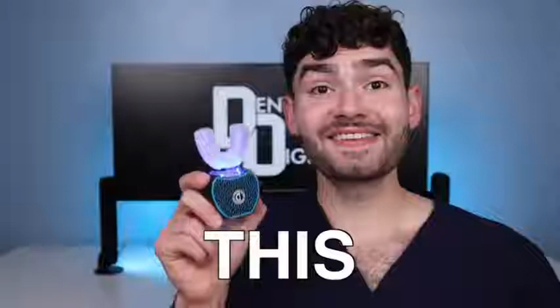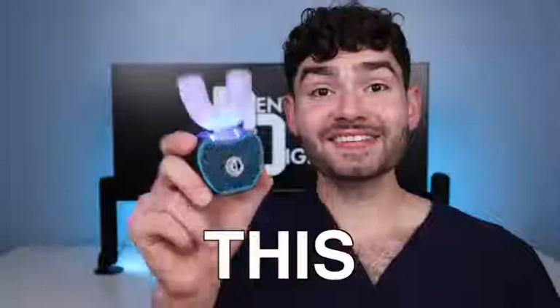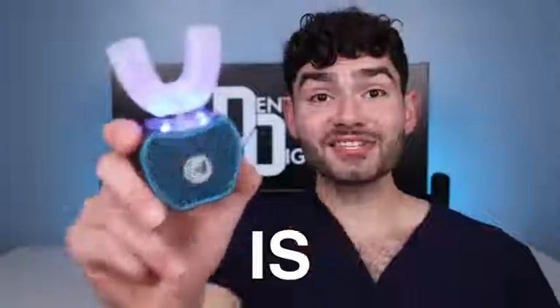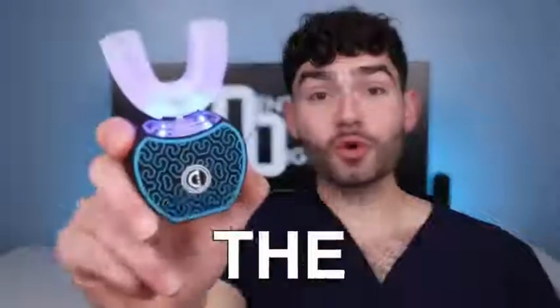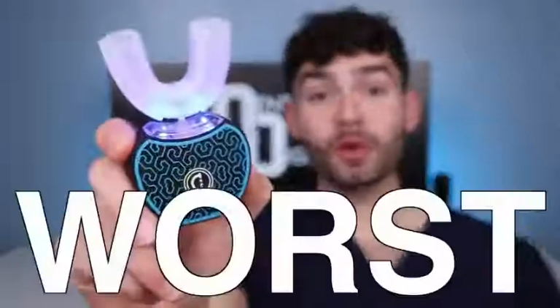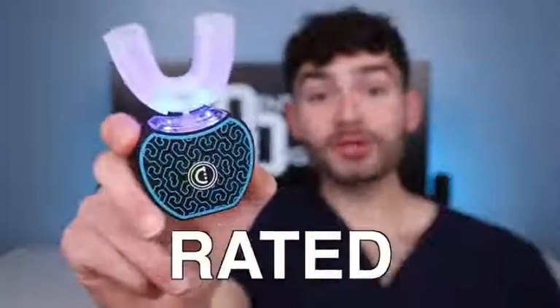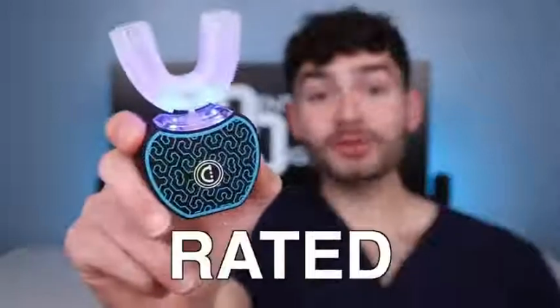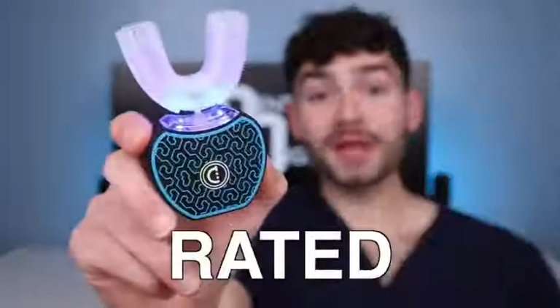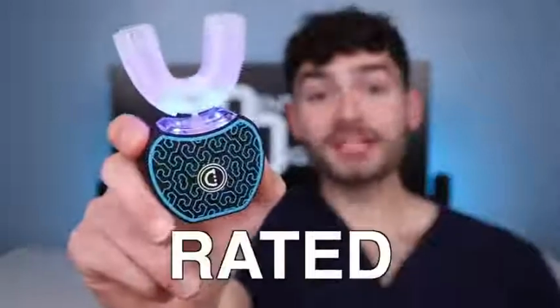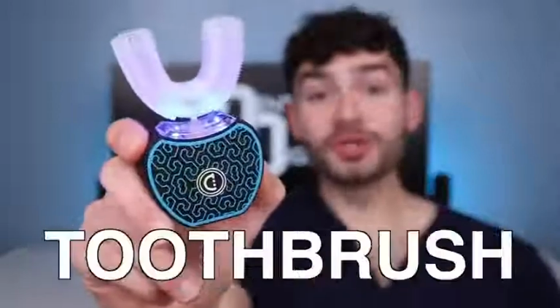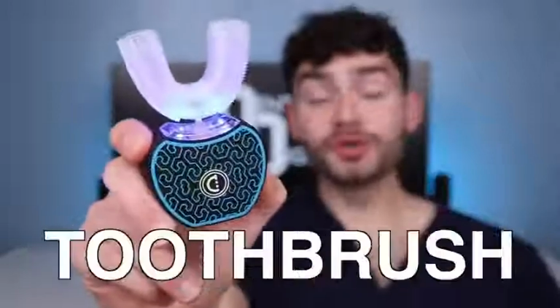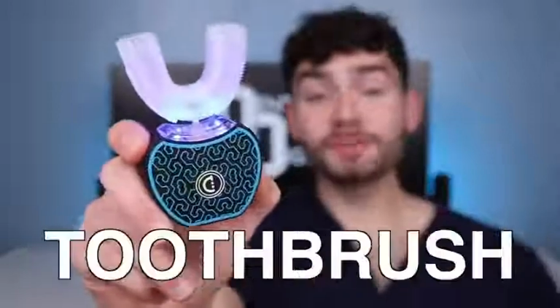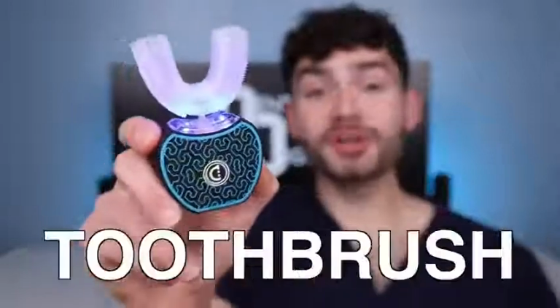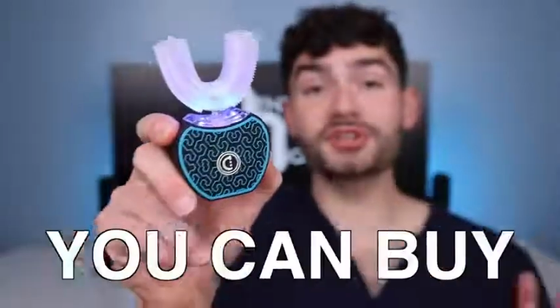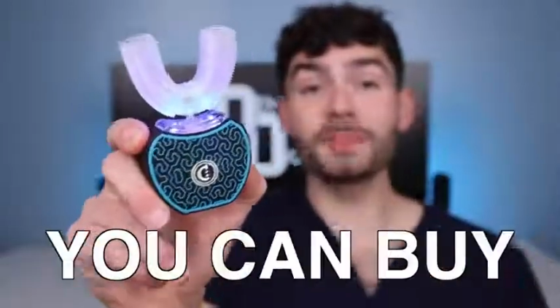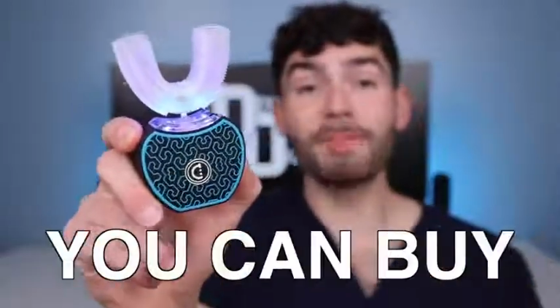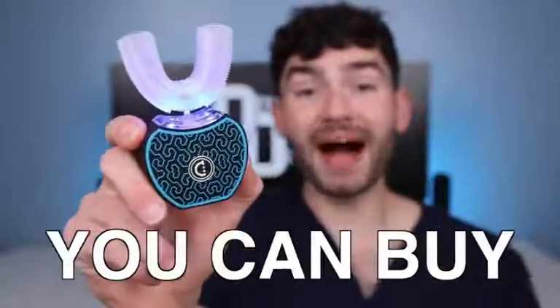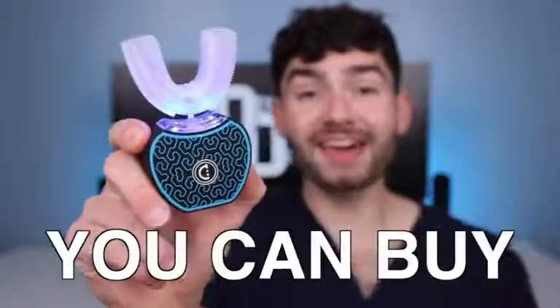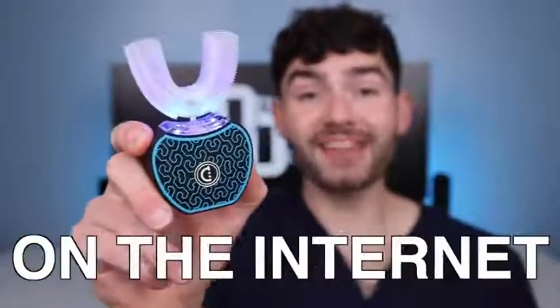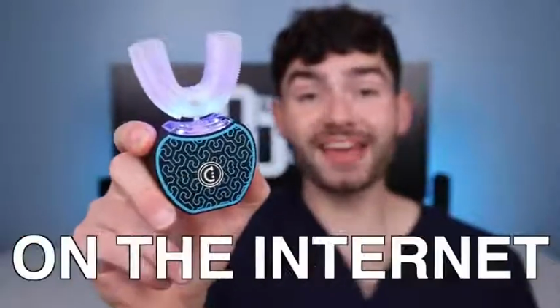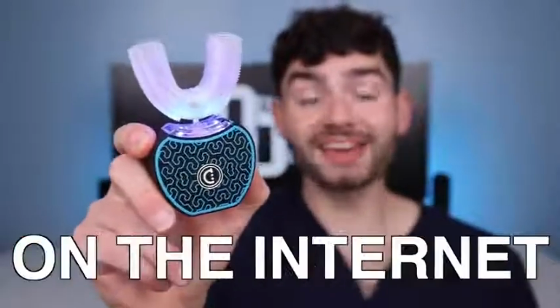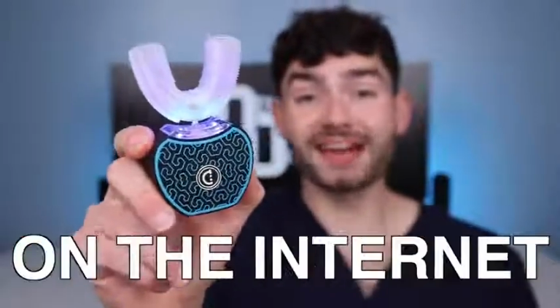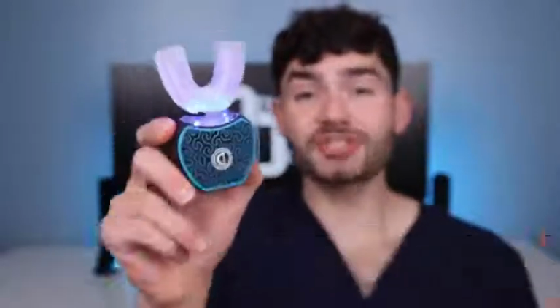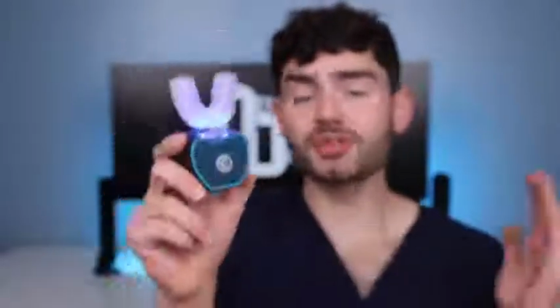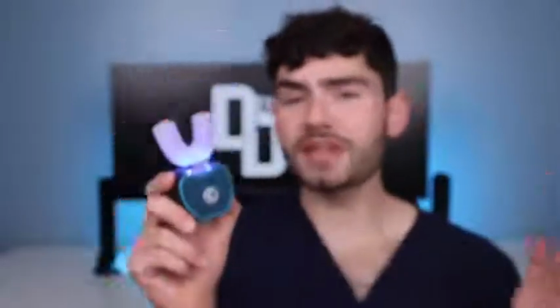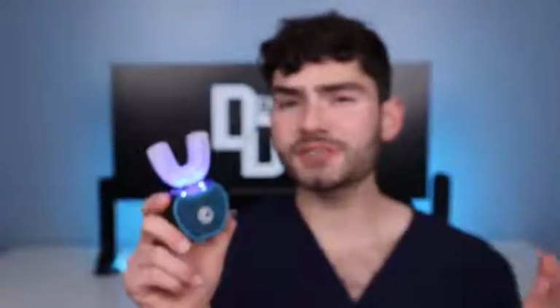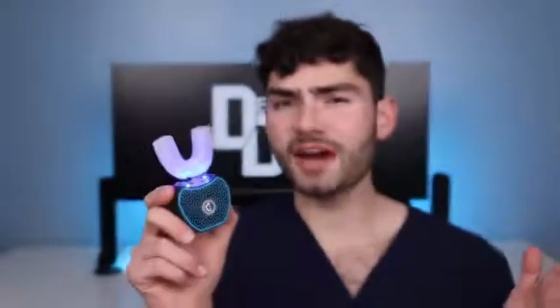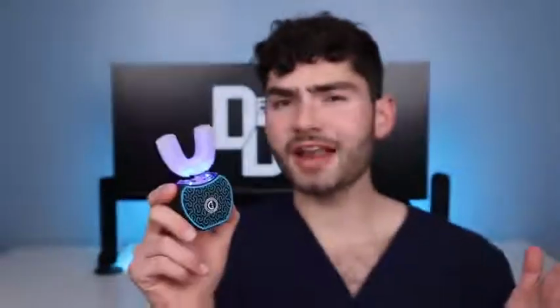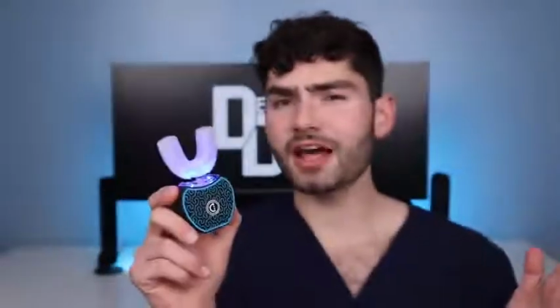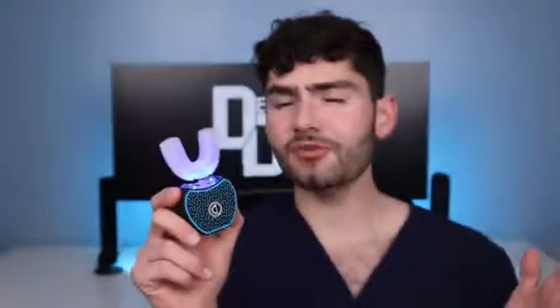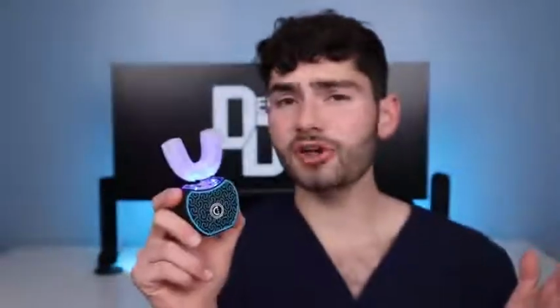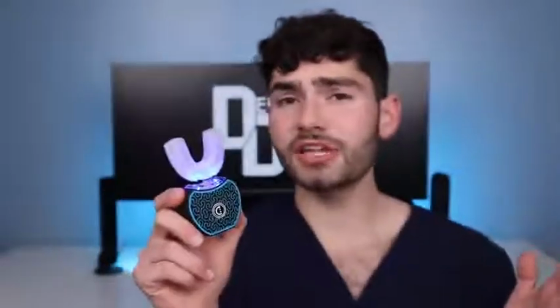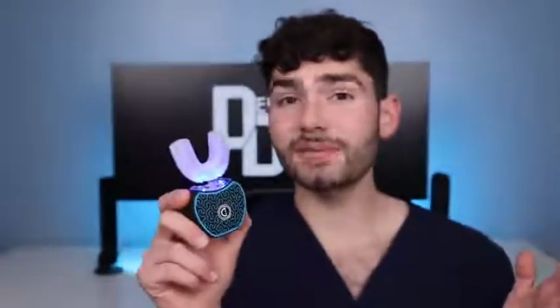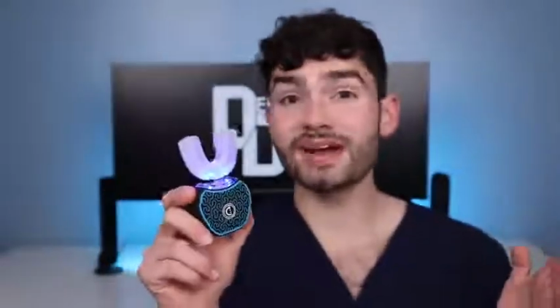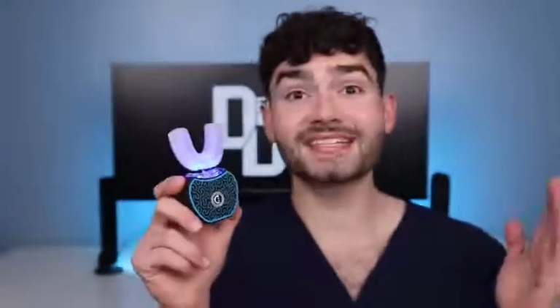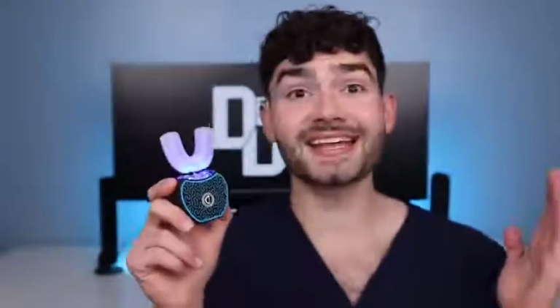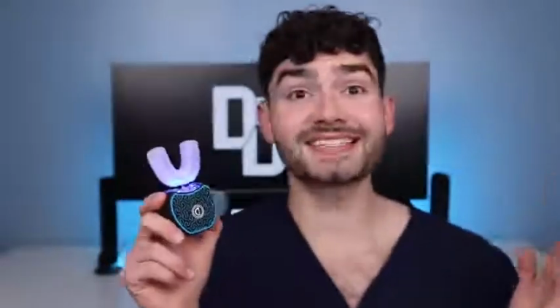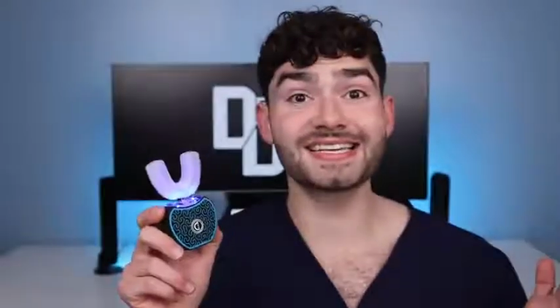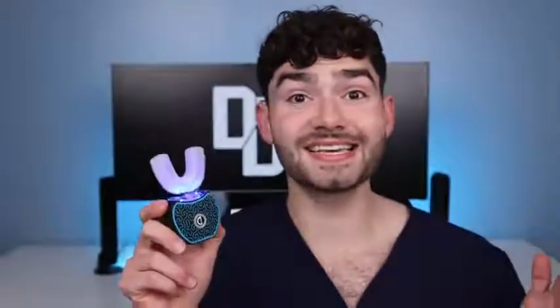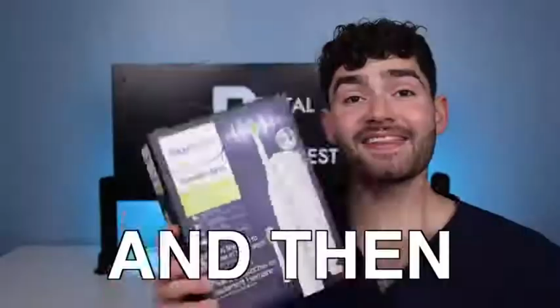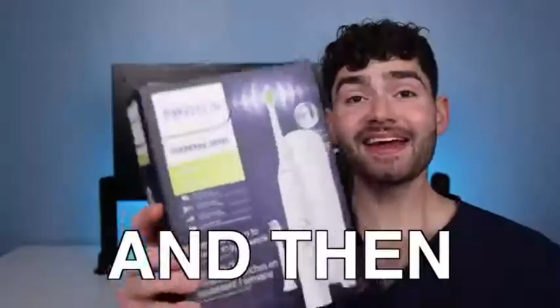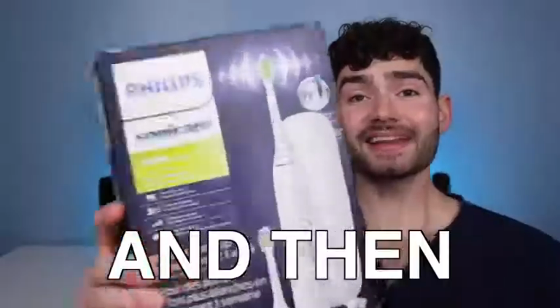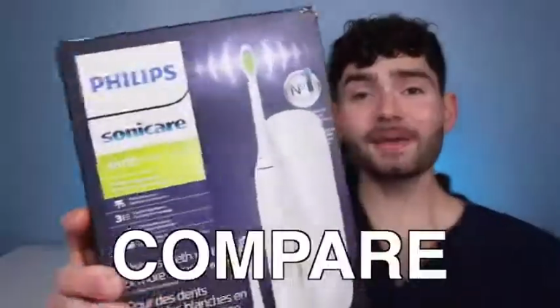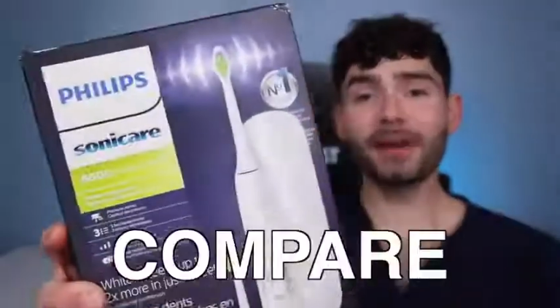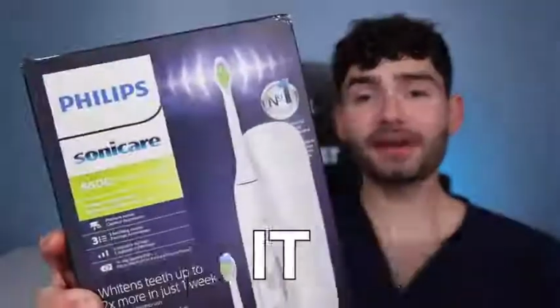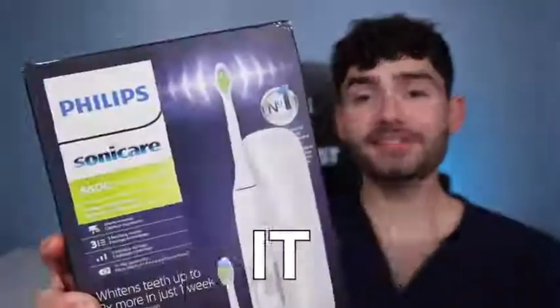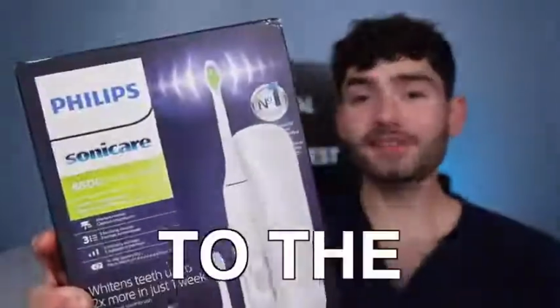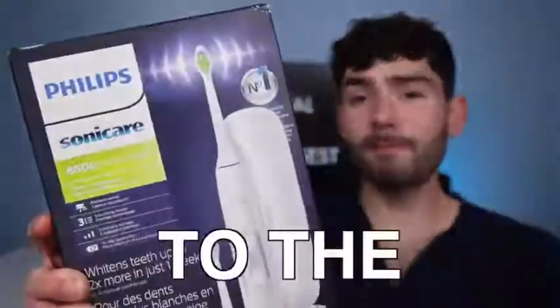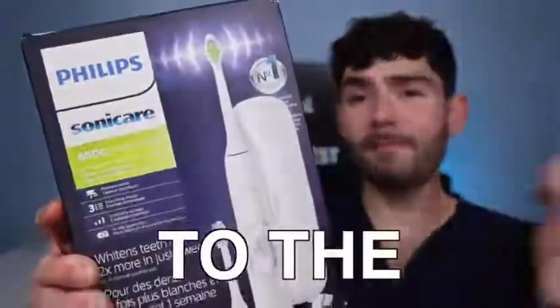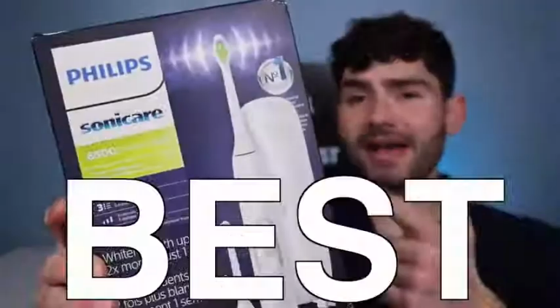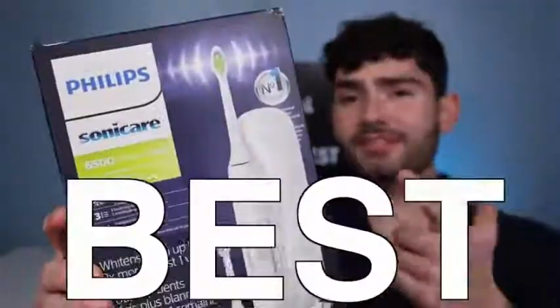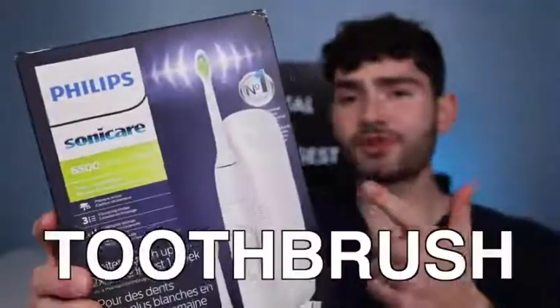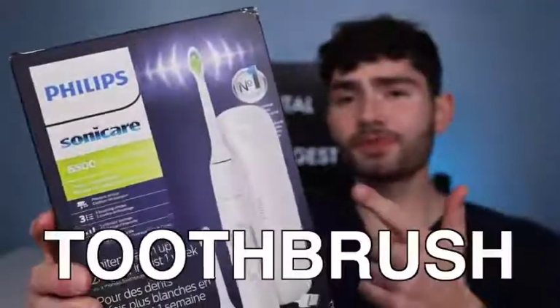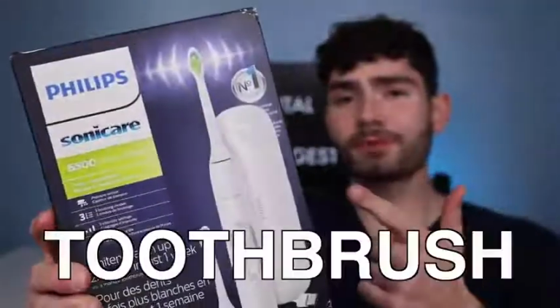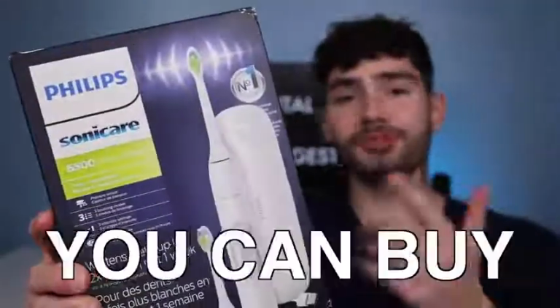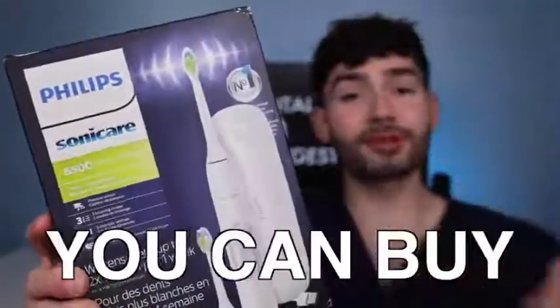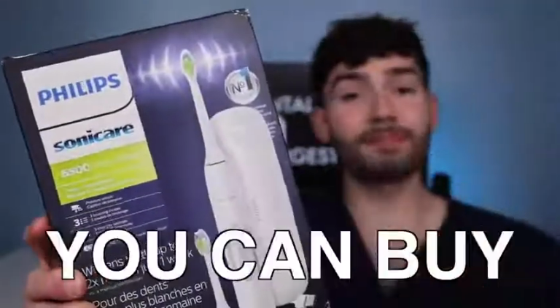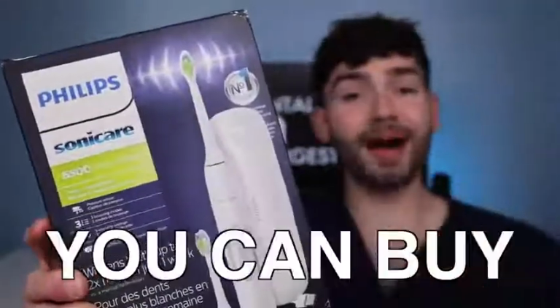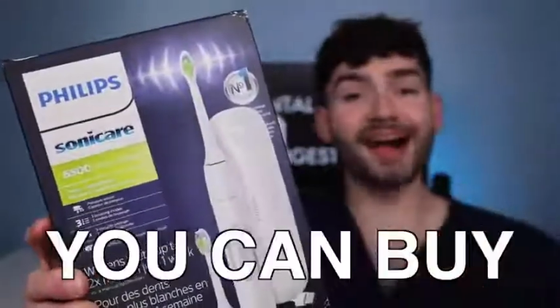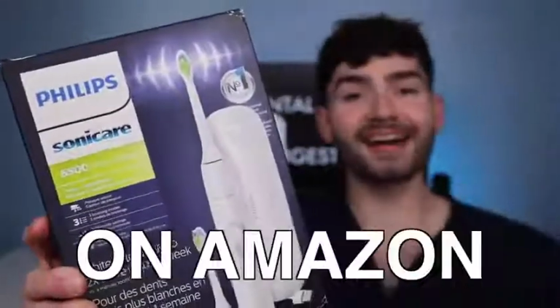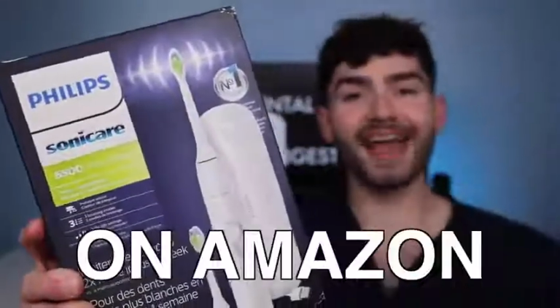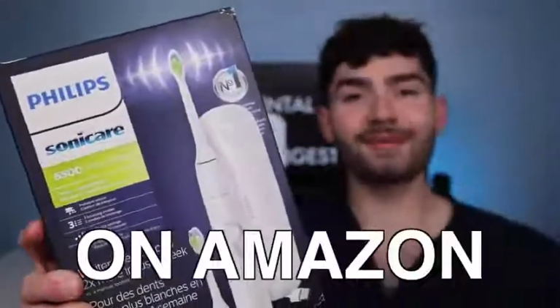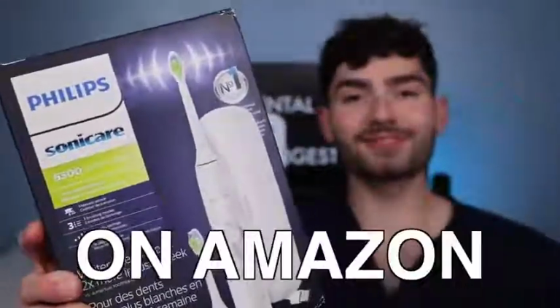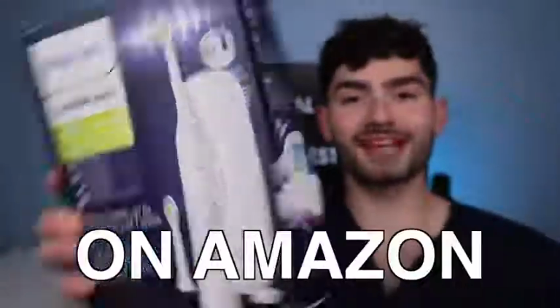This is the worst rated toothbrush you can buy on the internet. So let's find out if it will clean my stained tea and then compare it to the best toothbrush you can buy on Amazon.